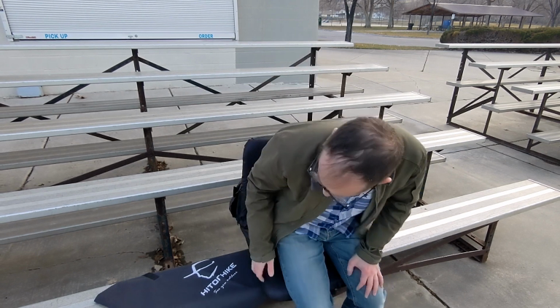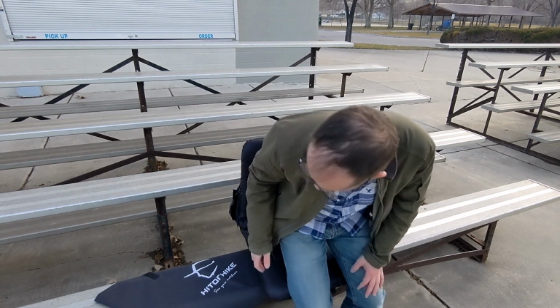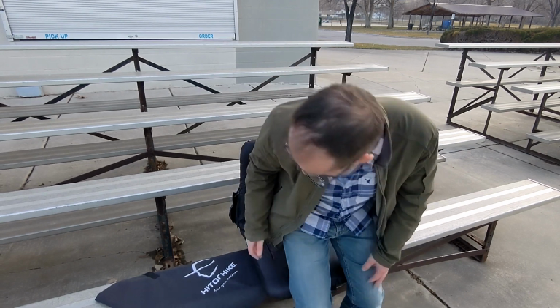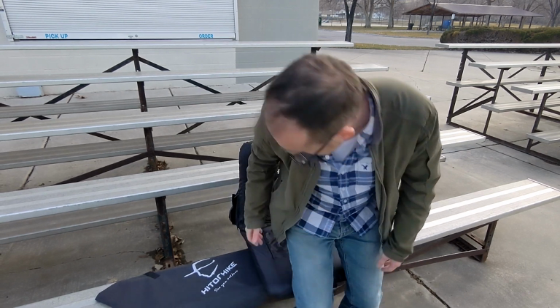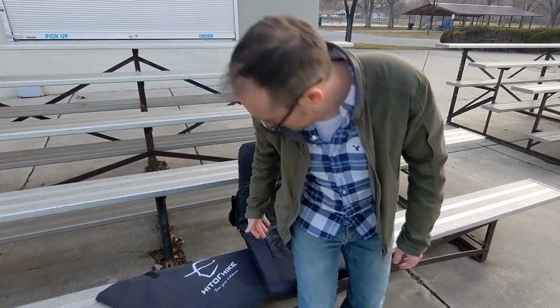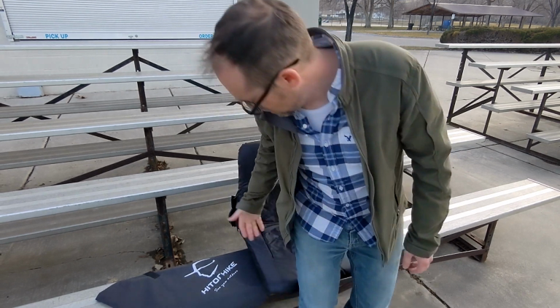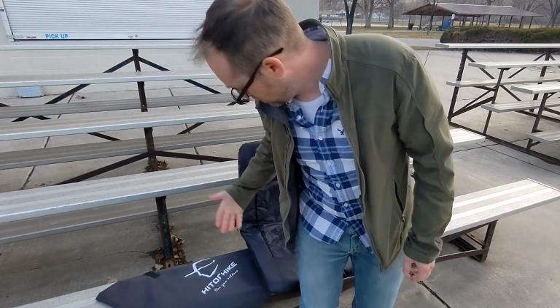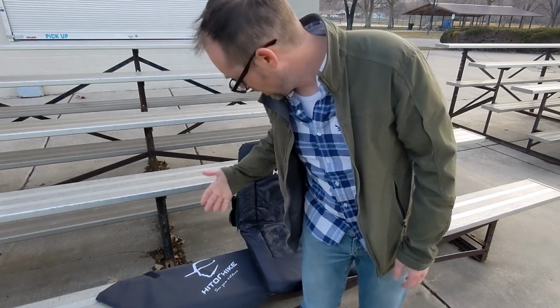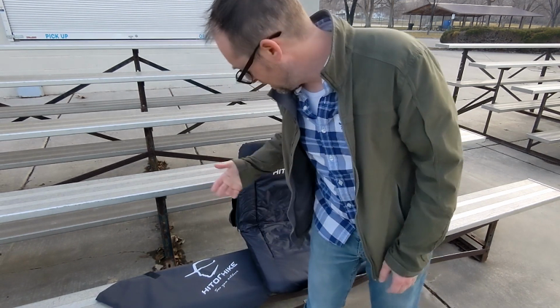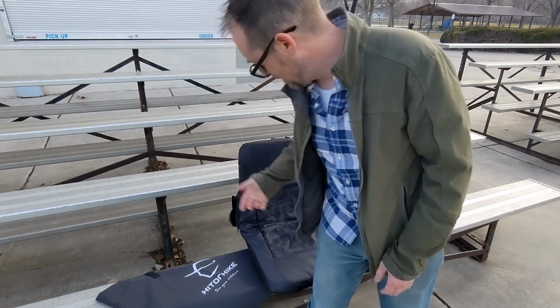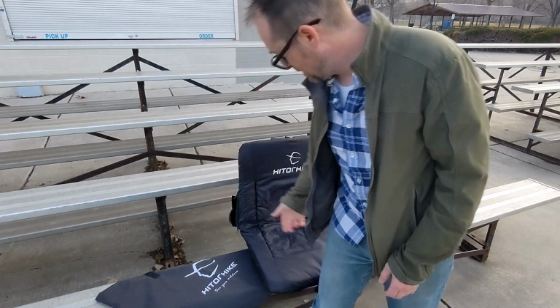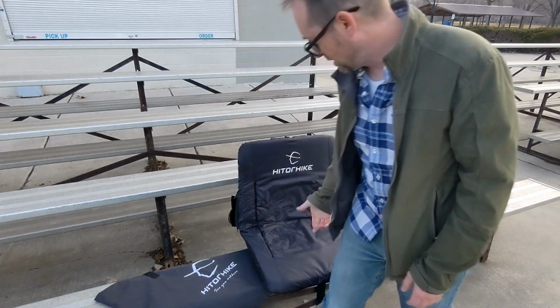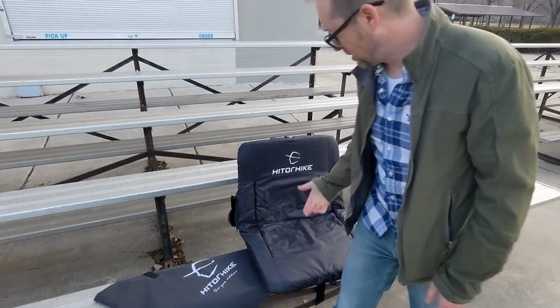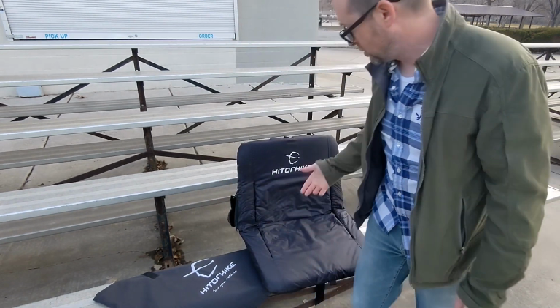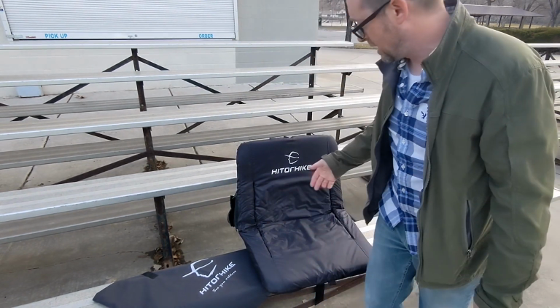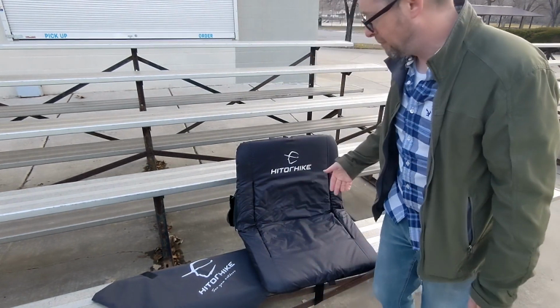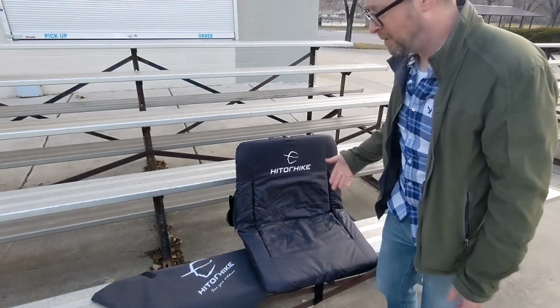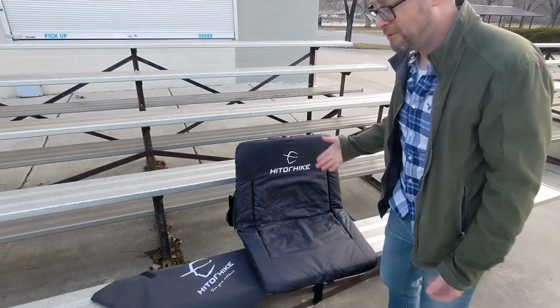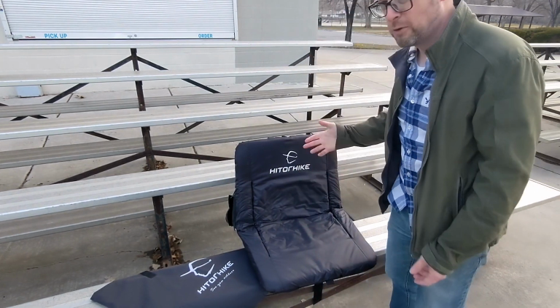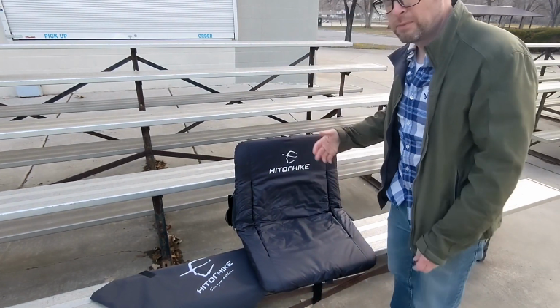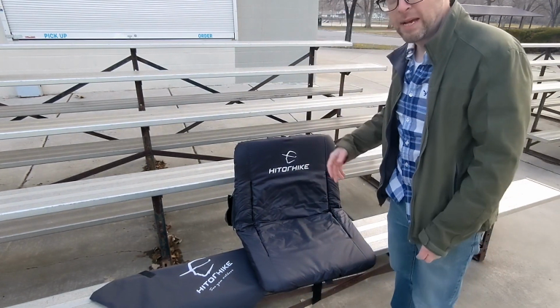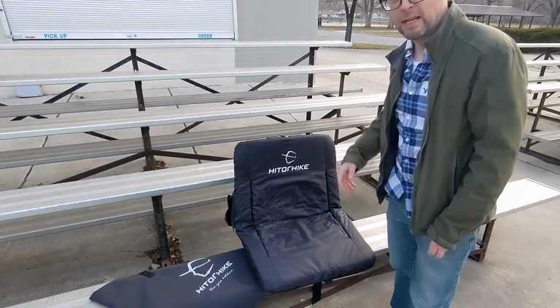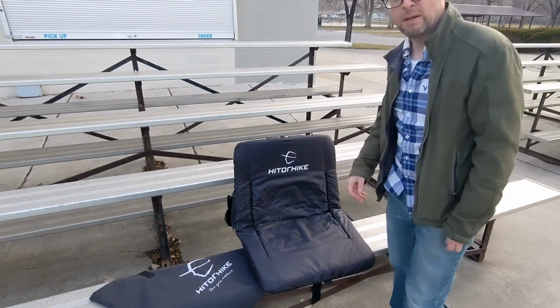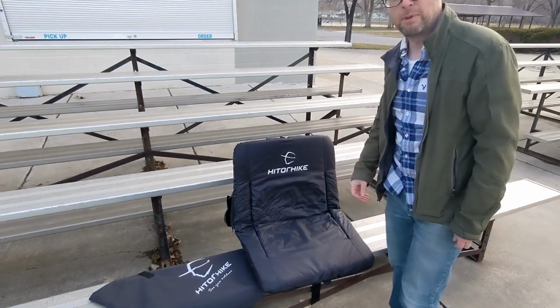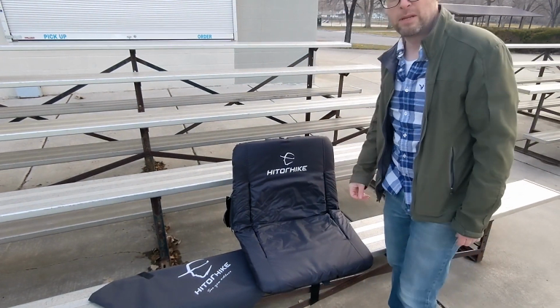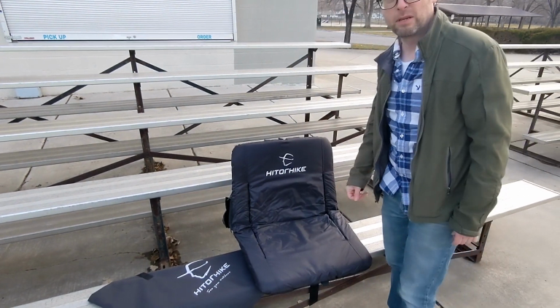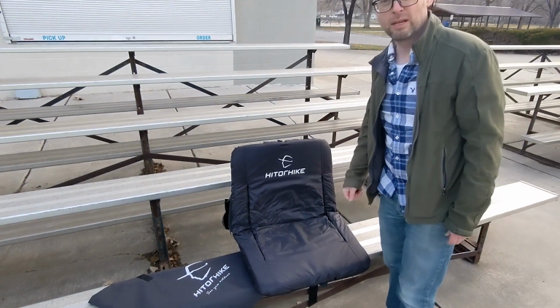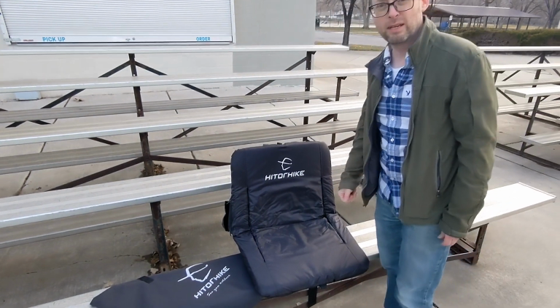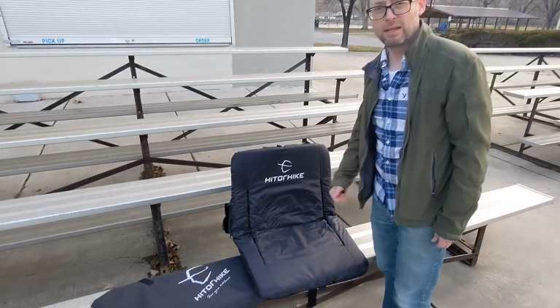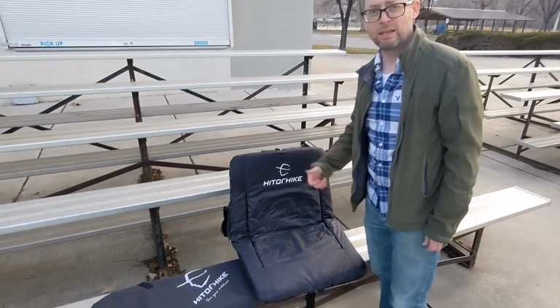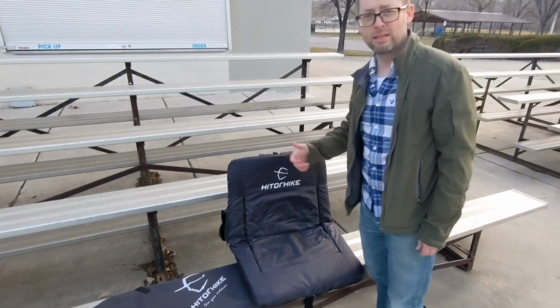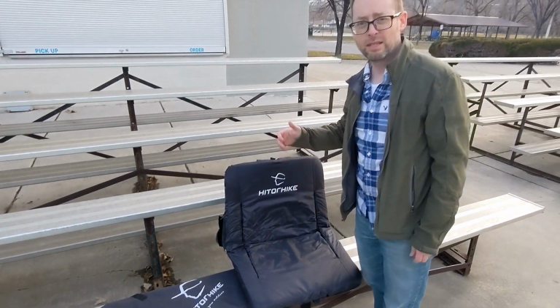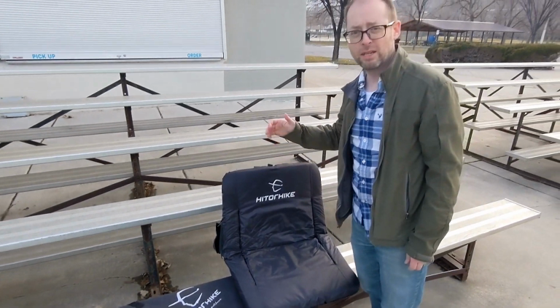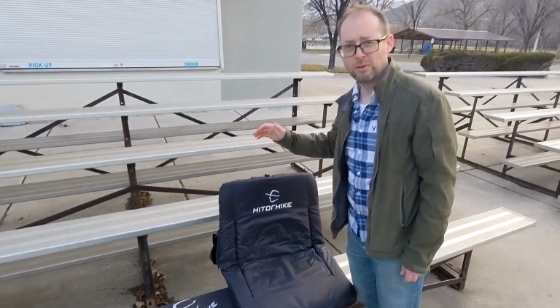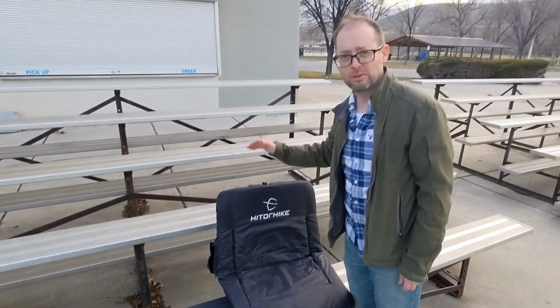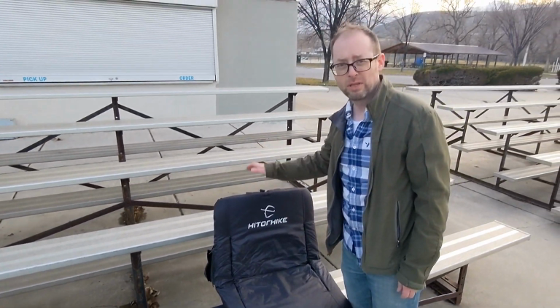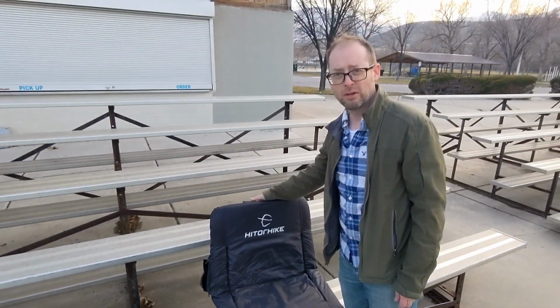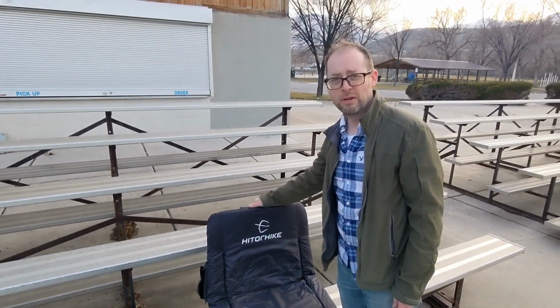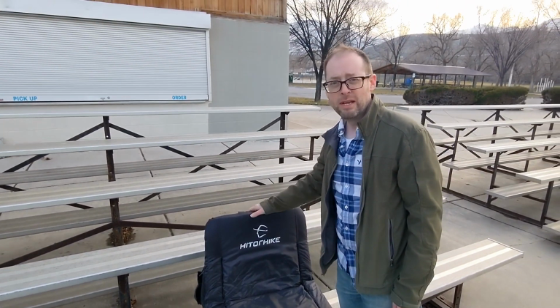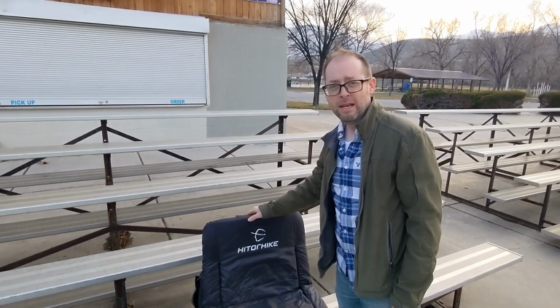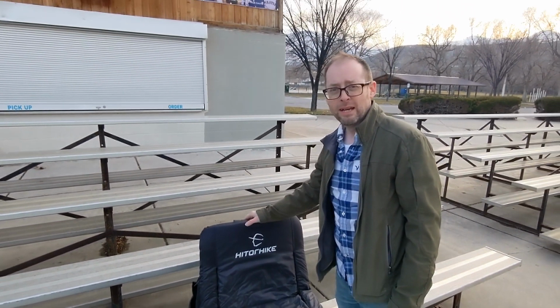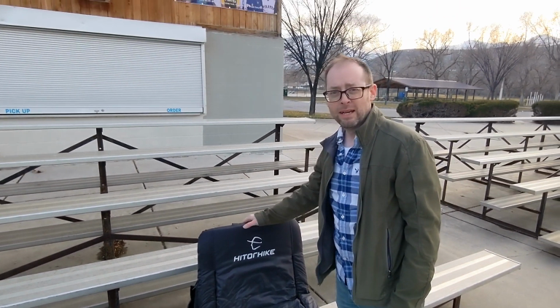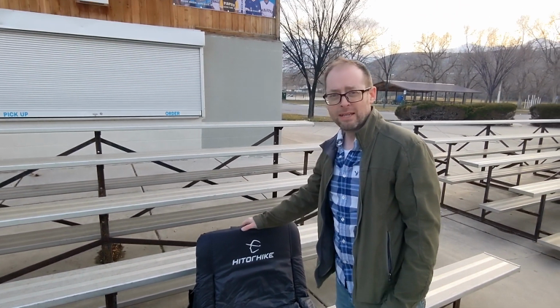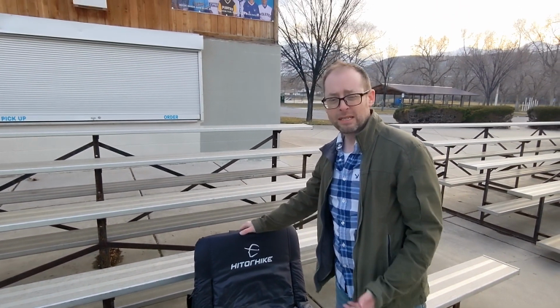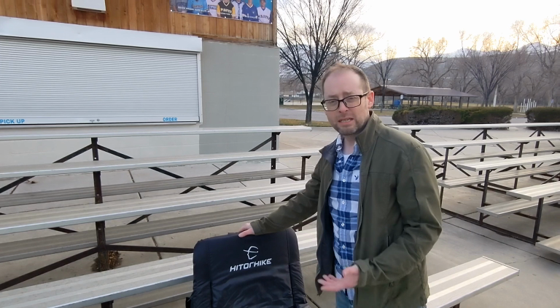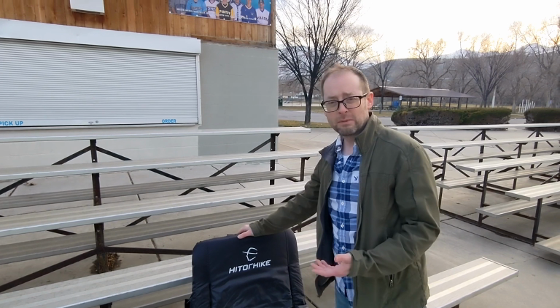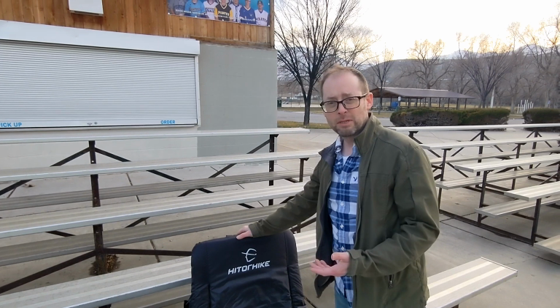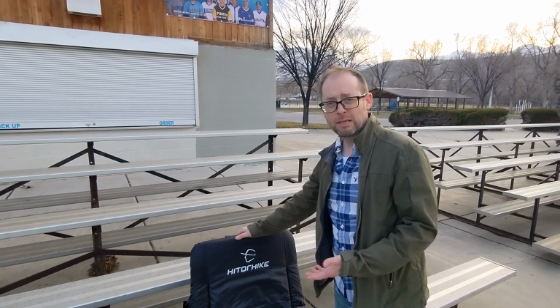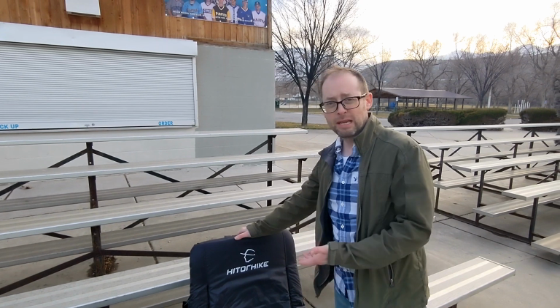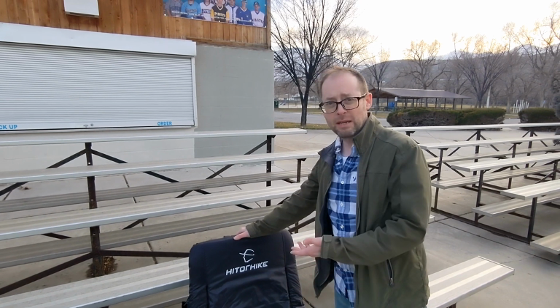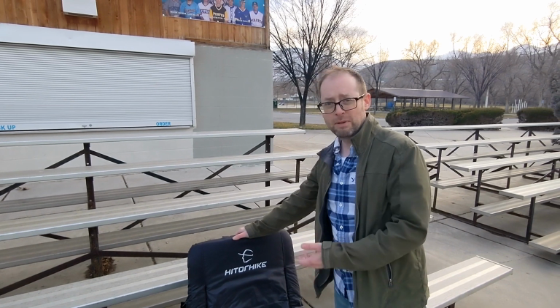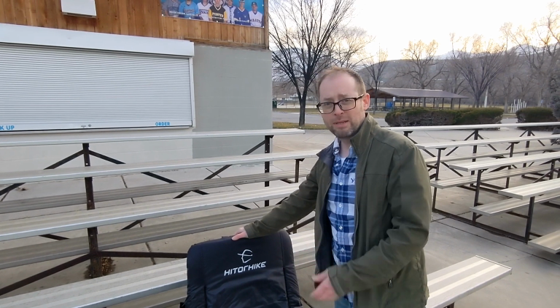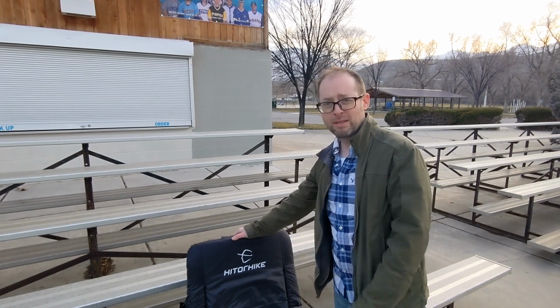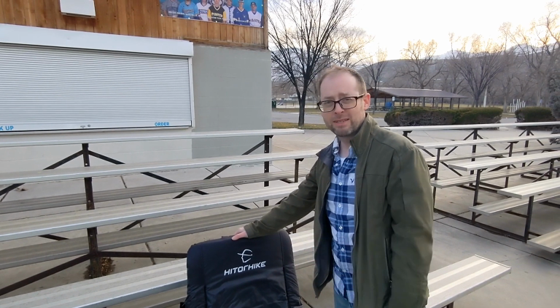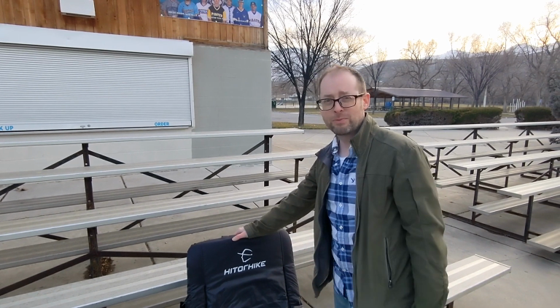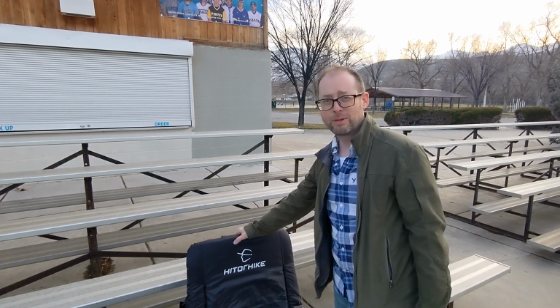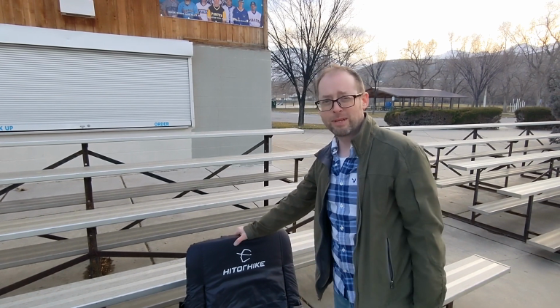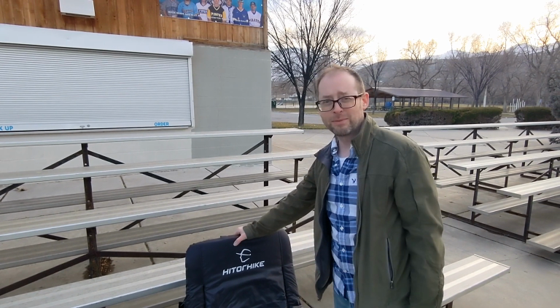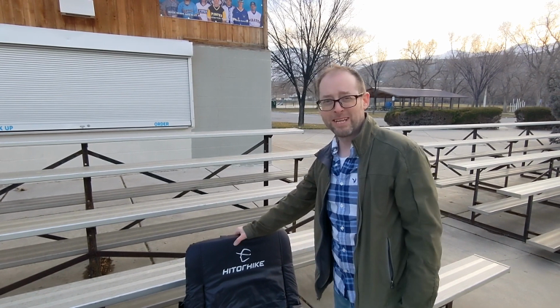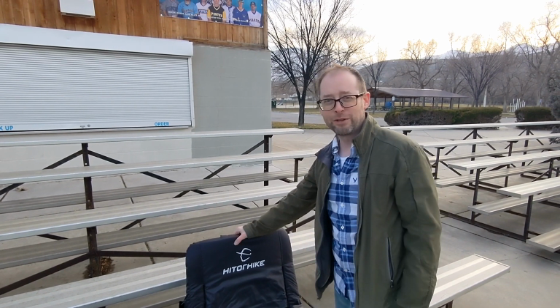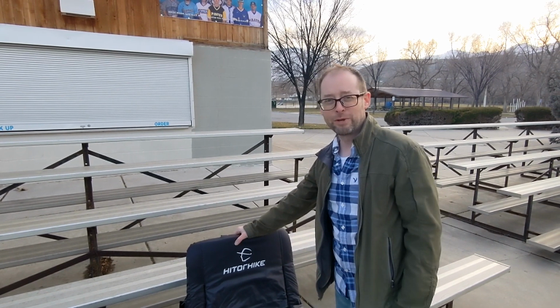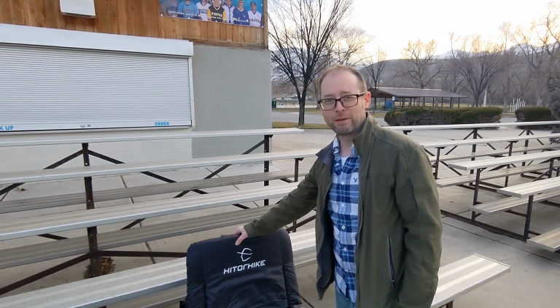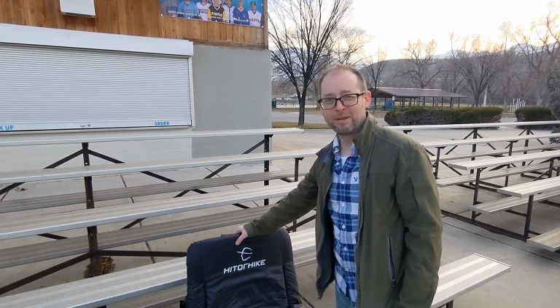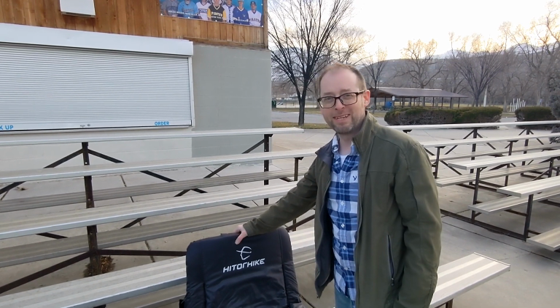It's super easy — just unstrap it, fold it back up, and you're good to go. So next time you're at a game, this one comes highly recommended.